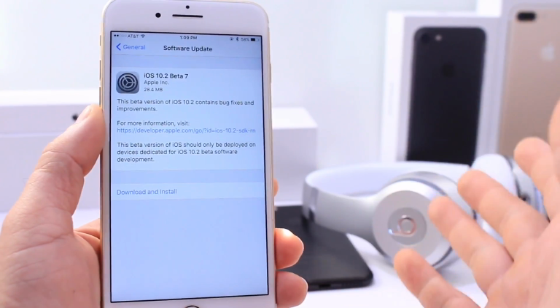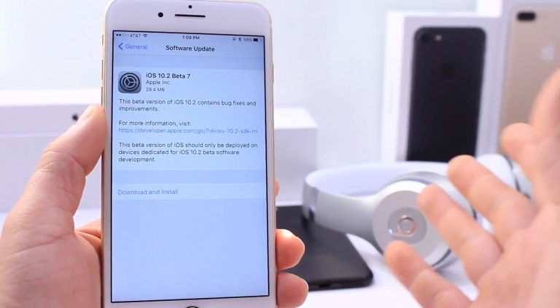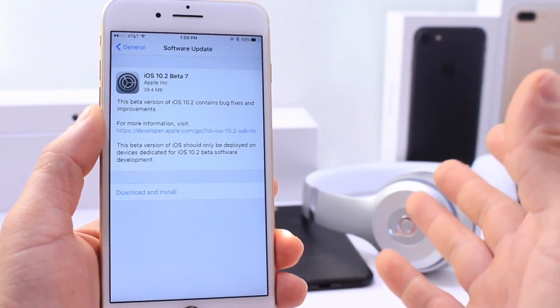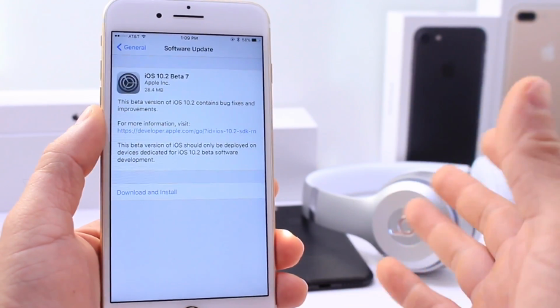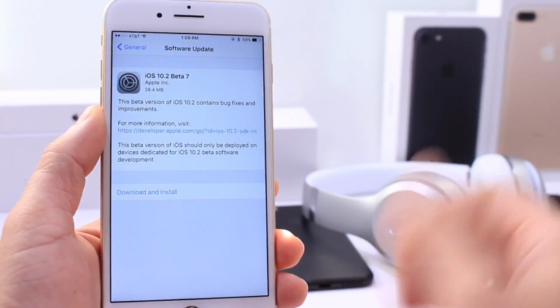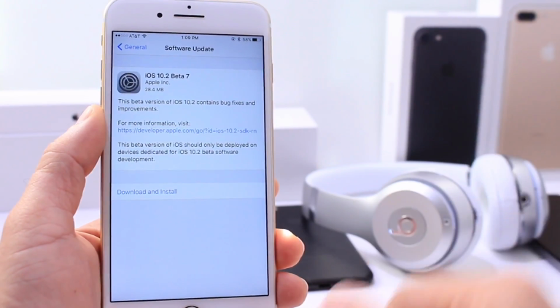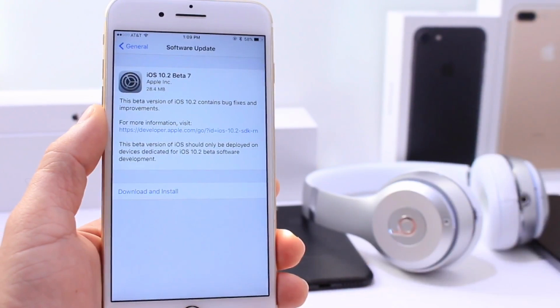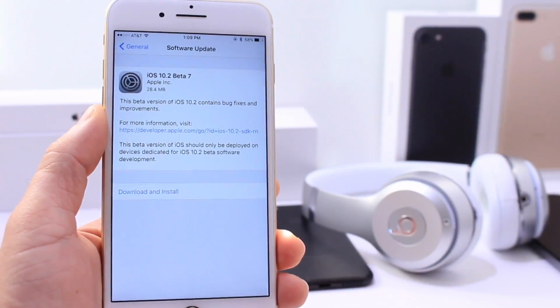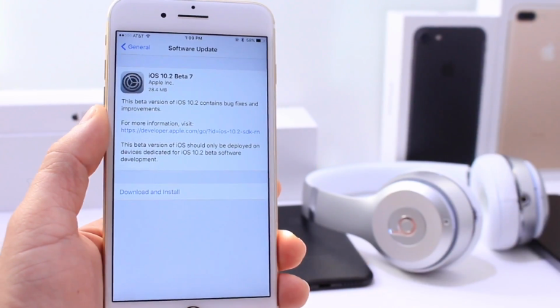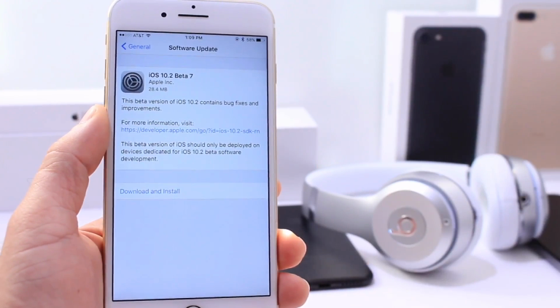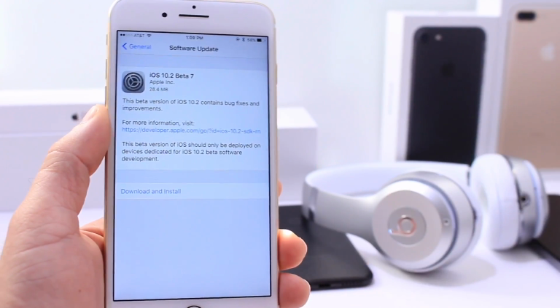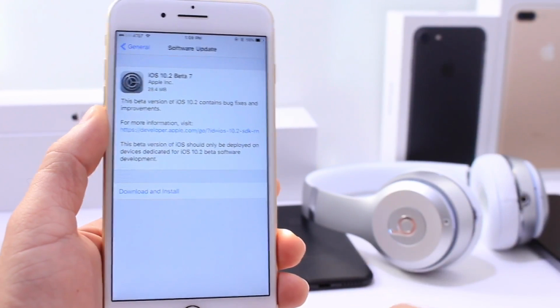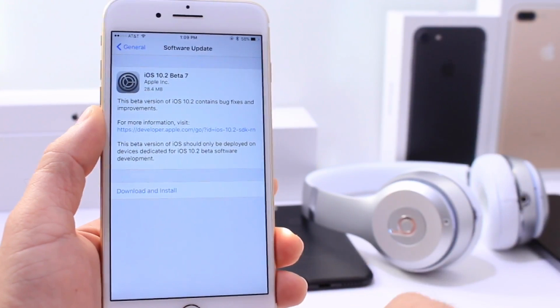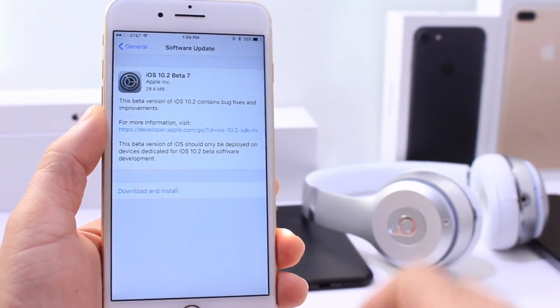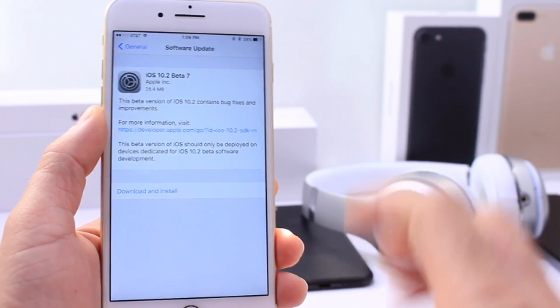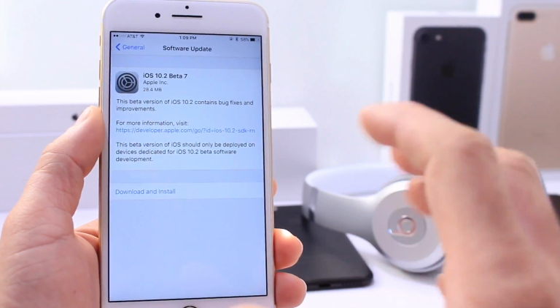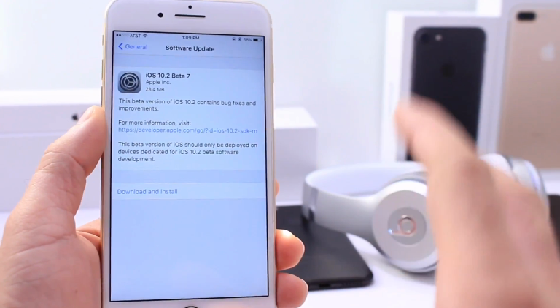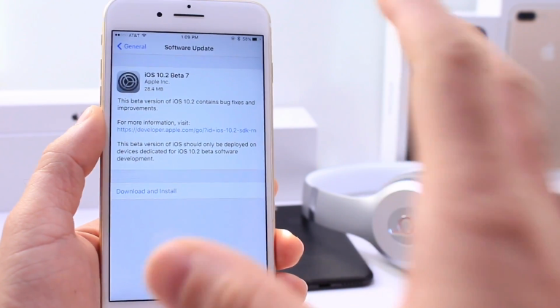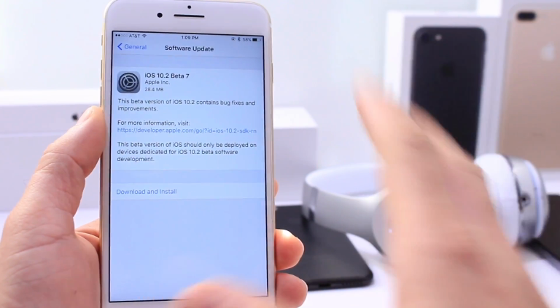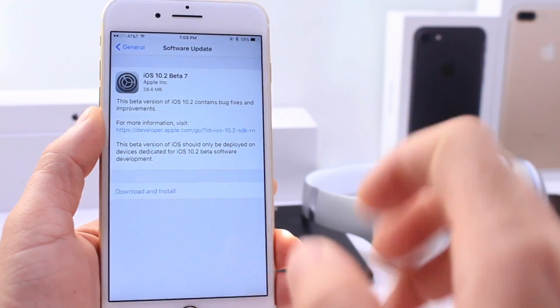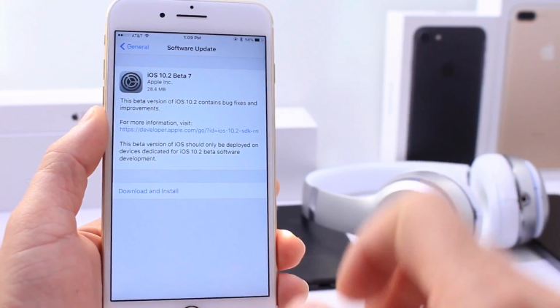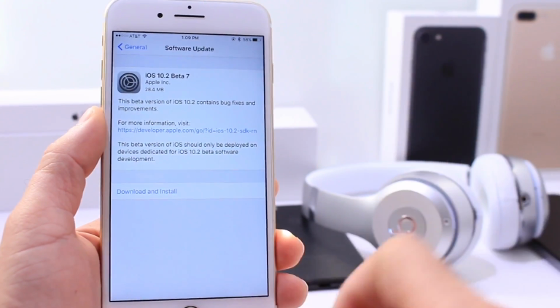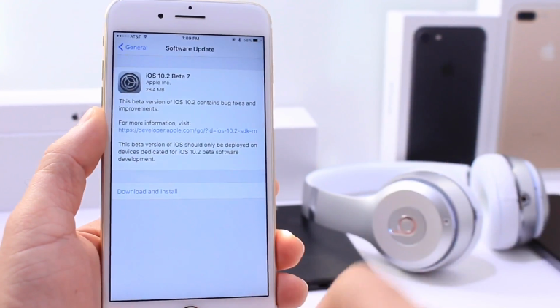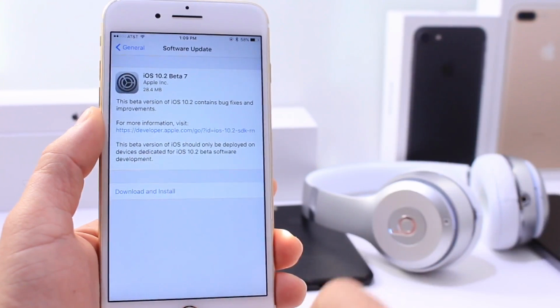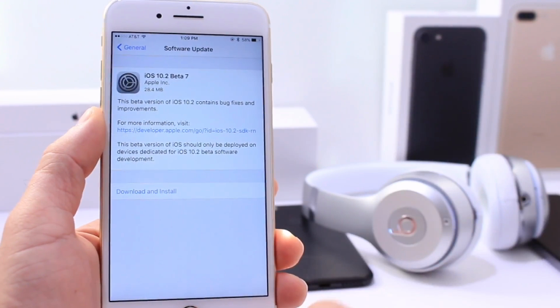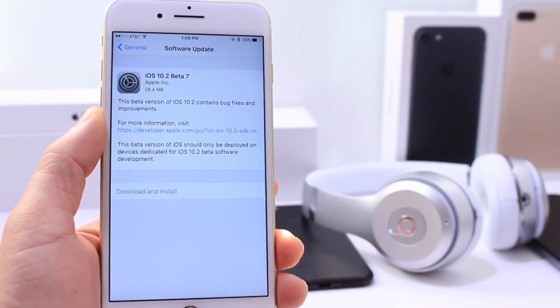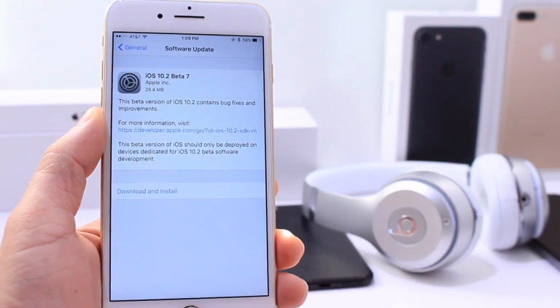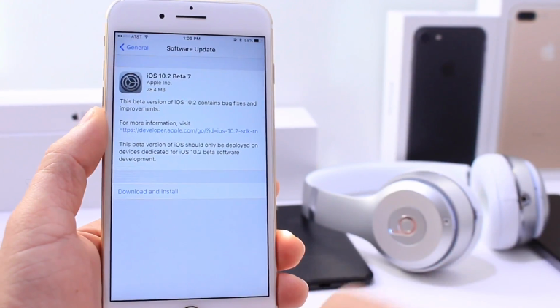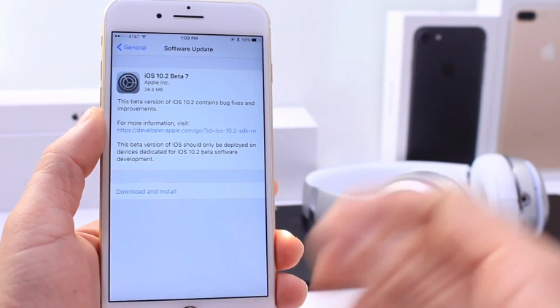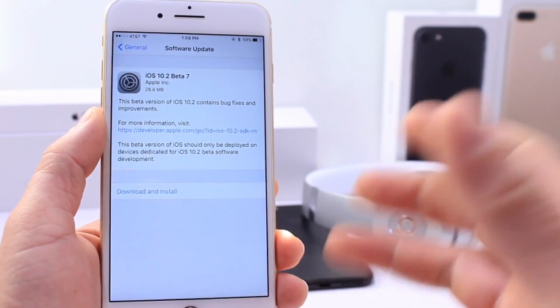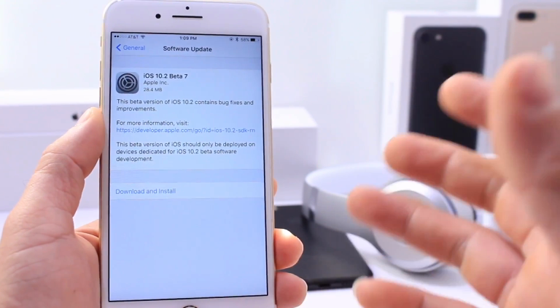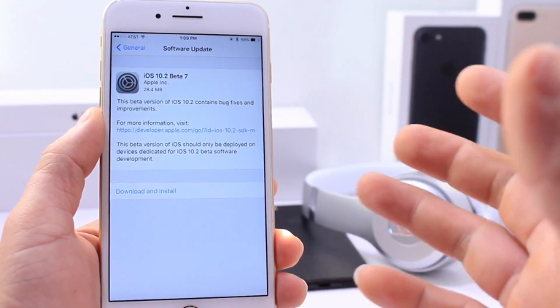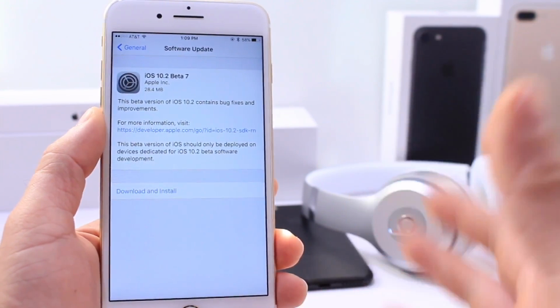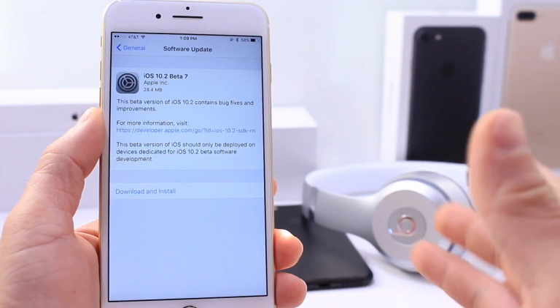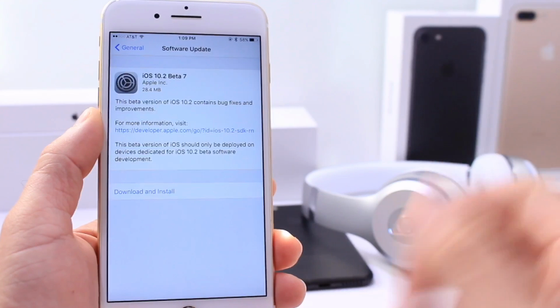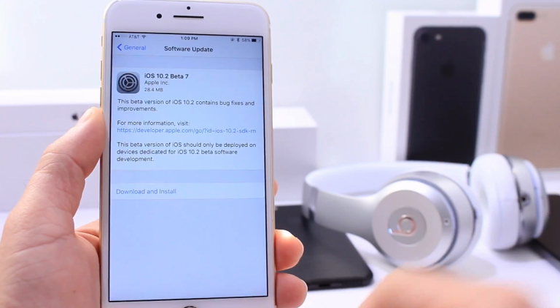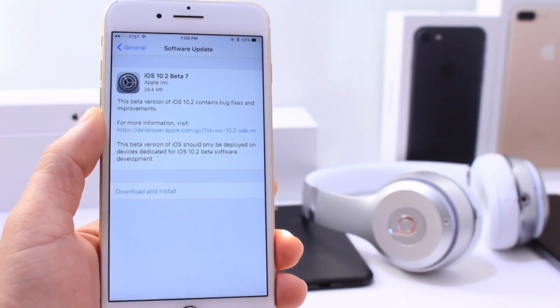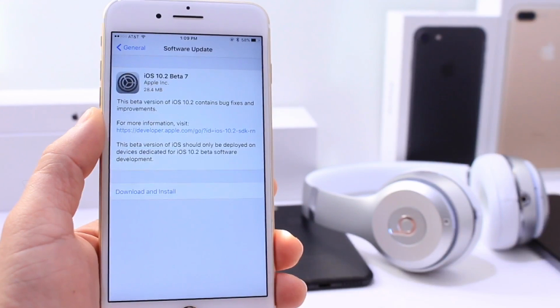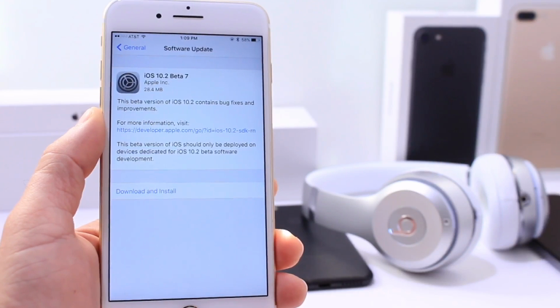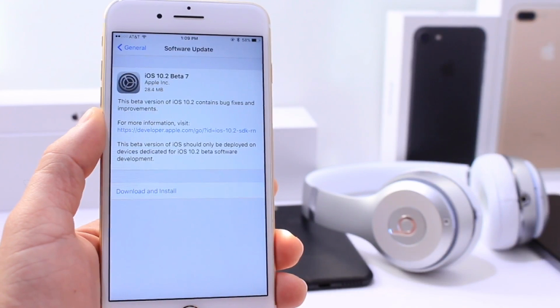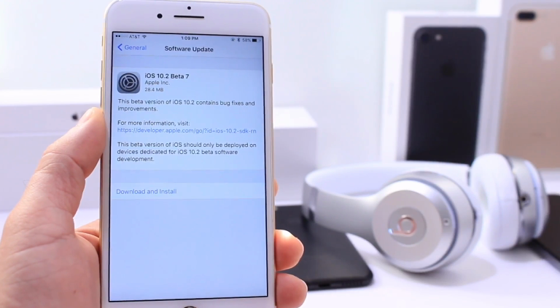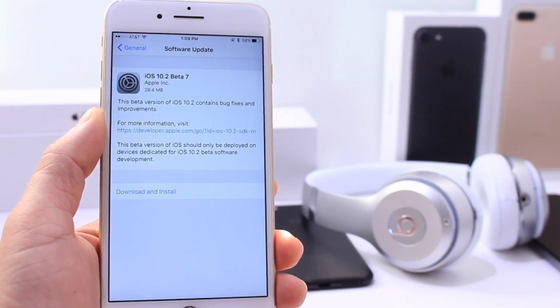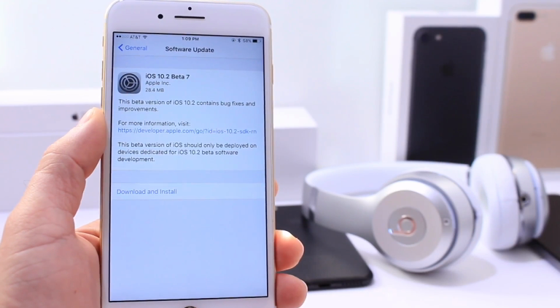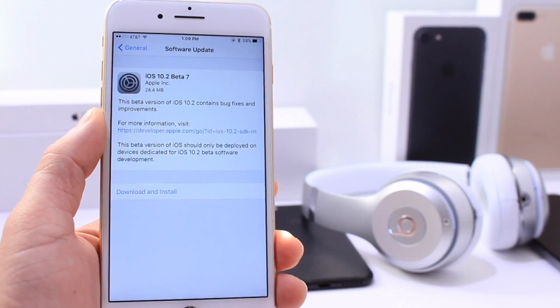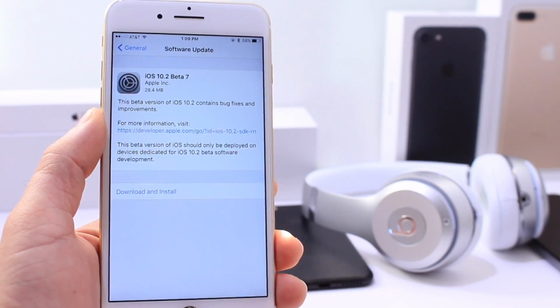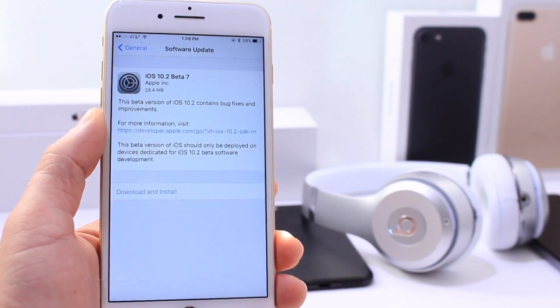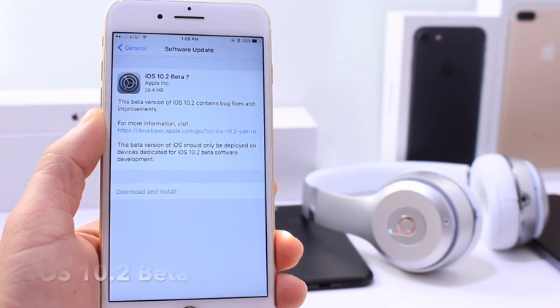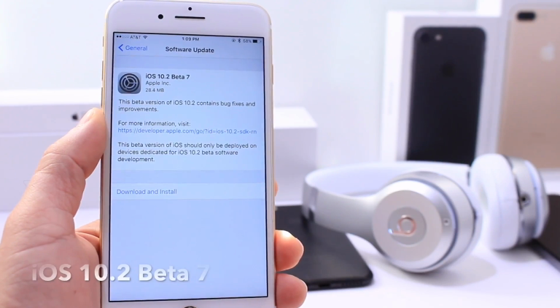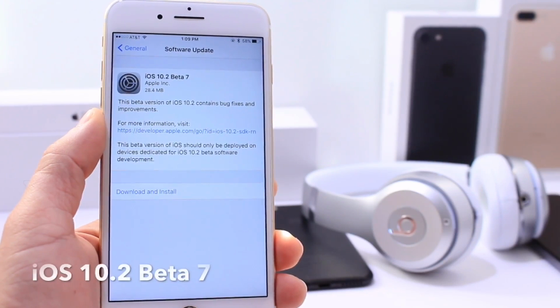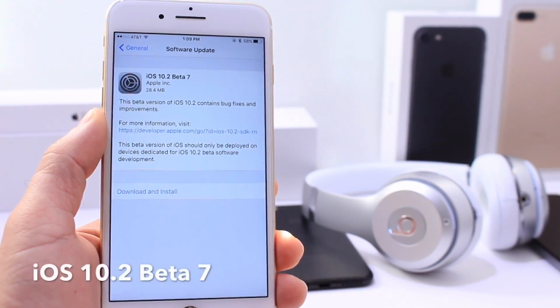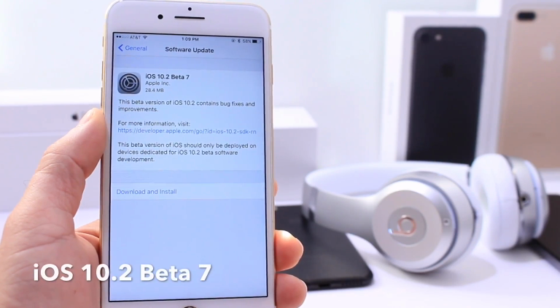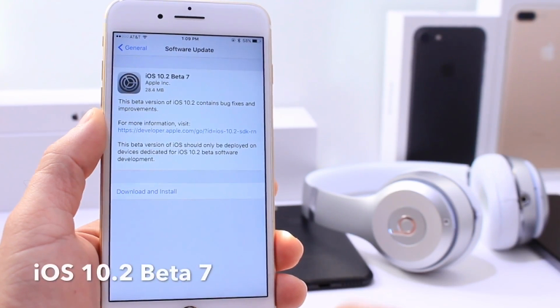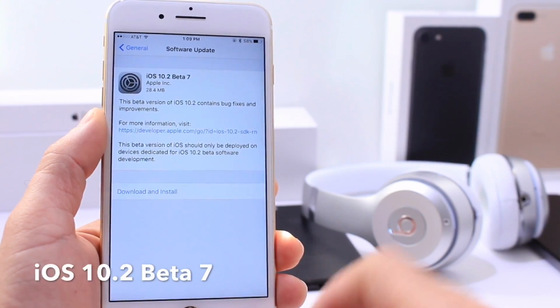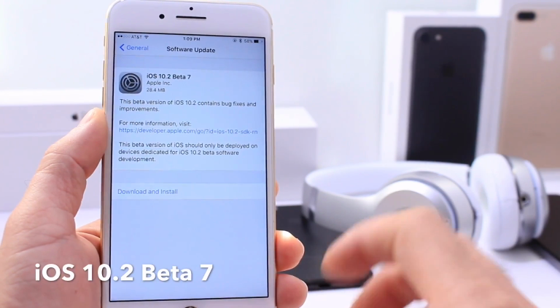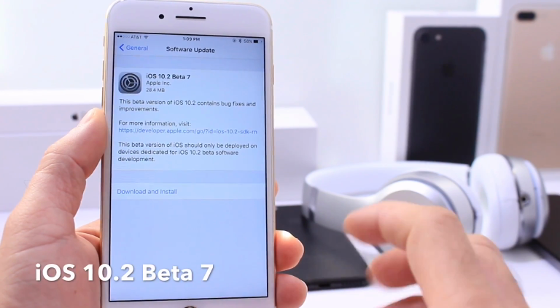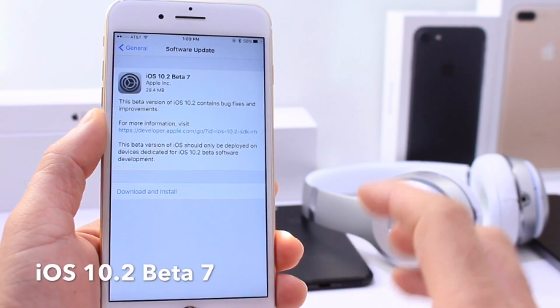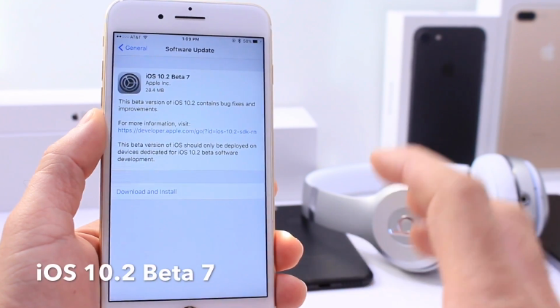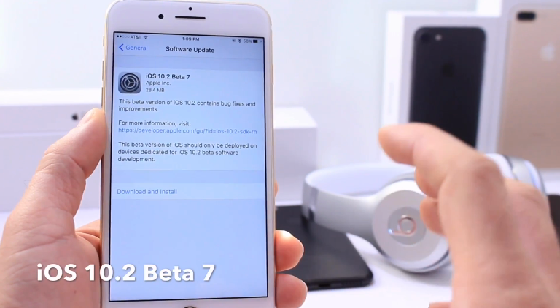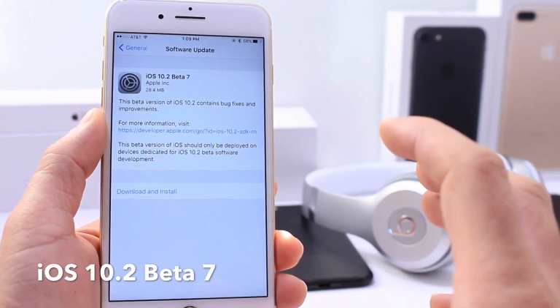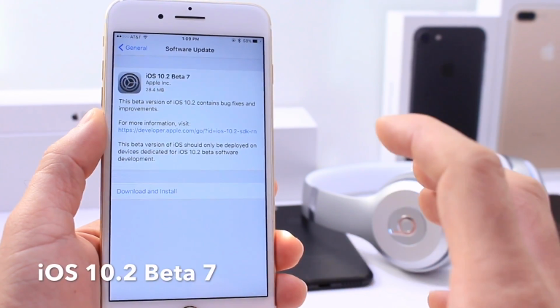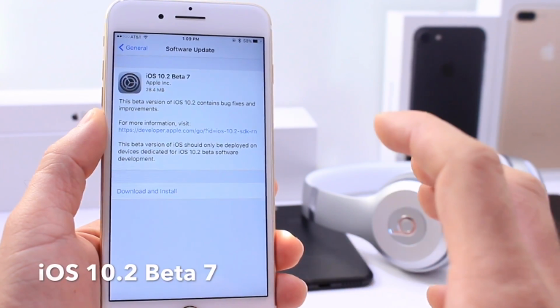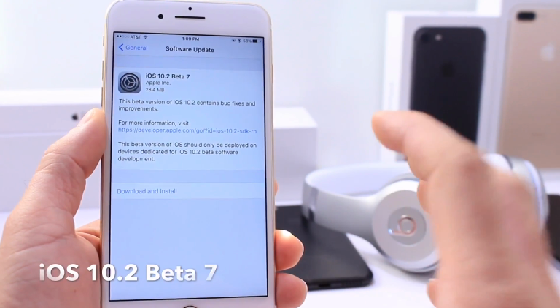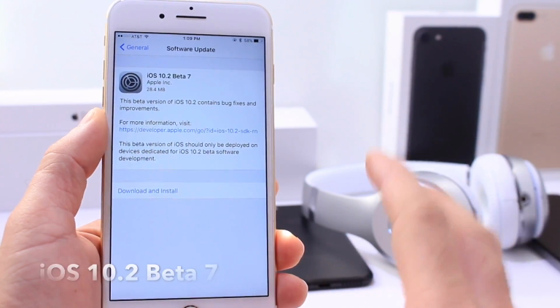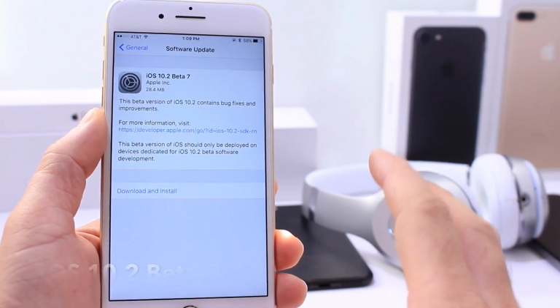What's up guys? How are you guys doing? Today Apple has released yet again another beta — iOS 10.2 beta 7.